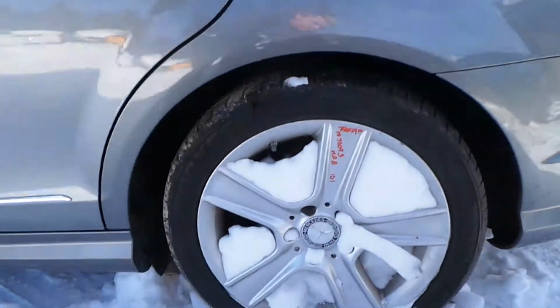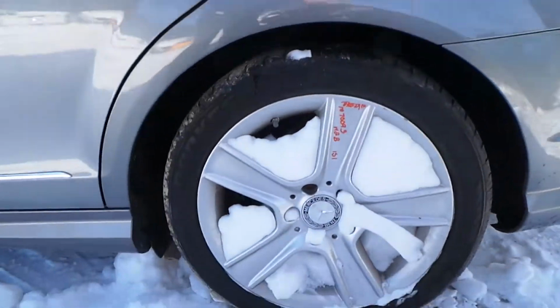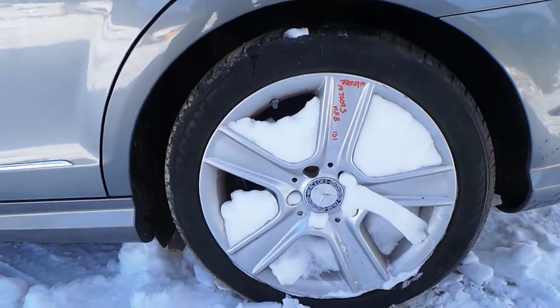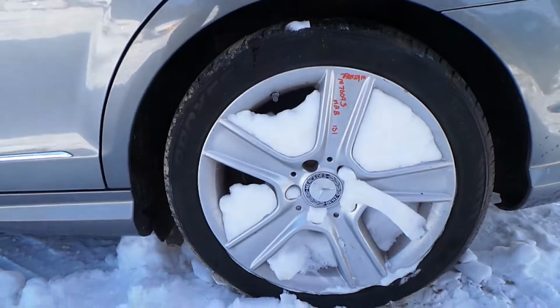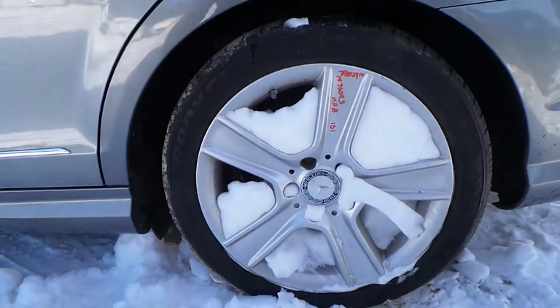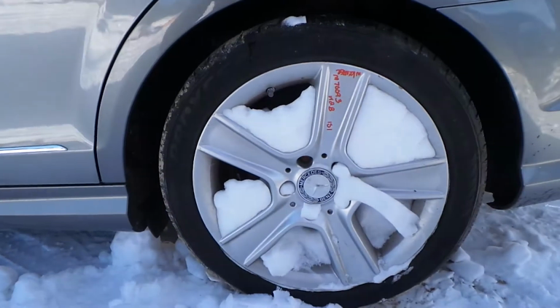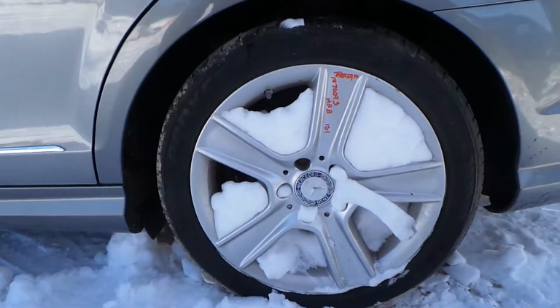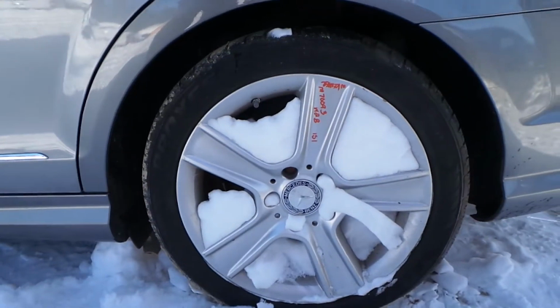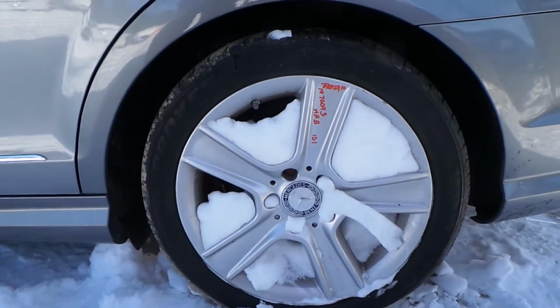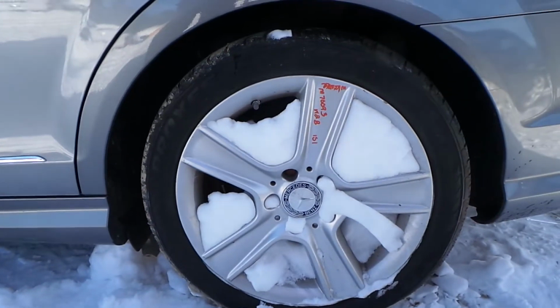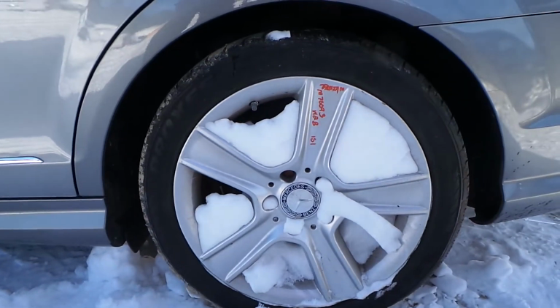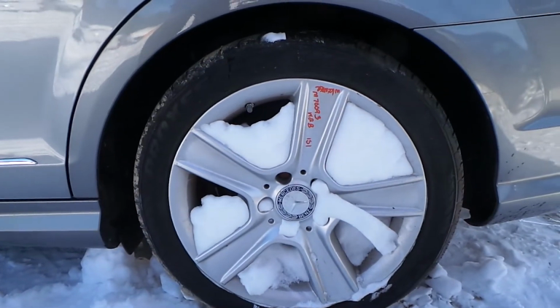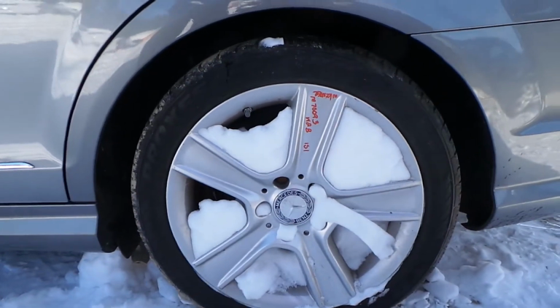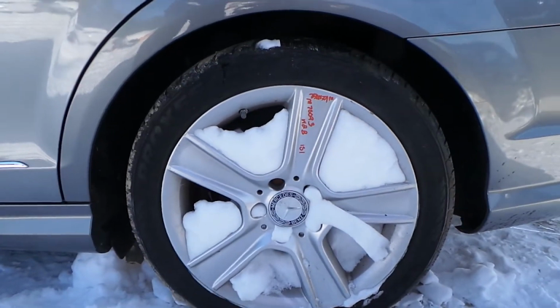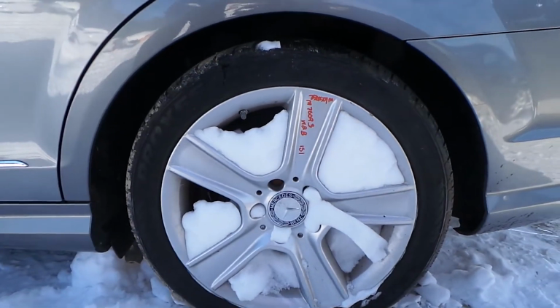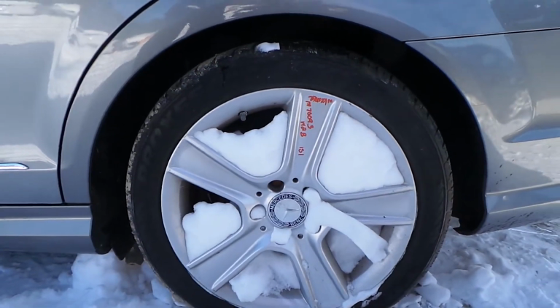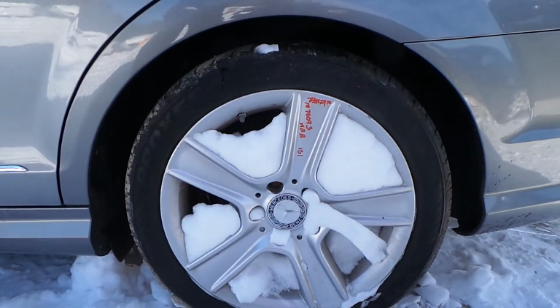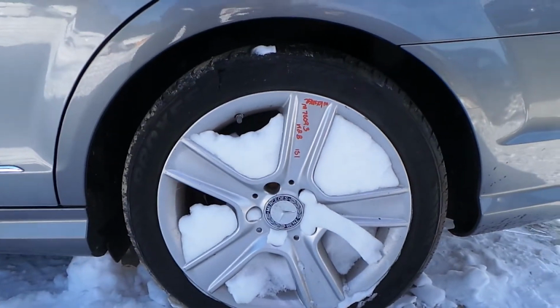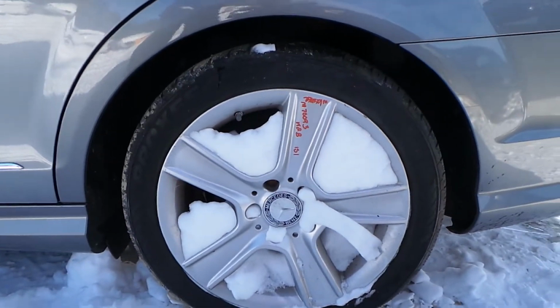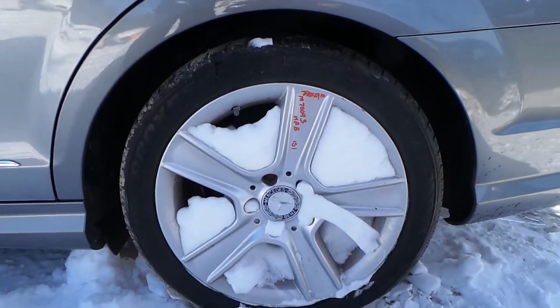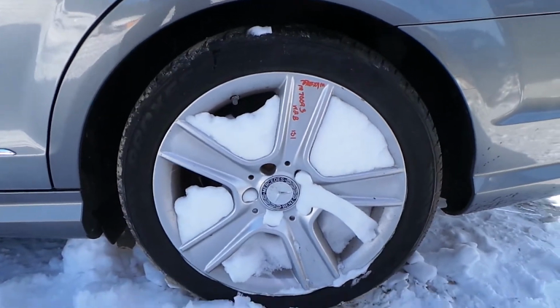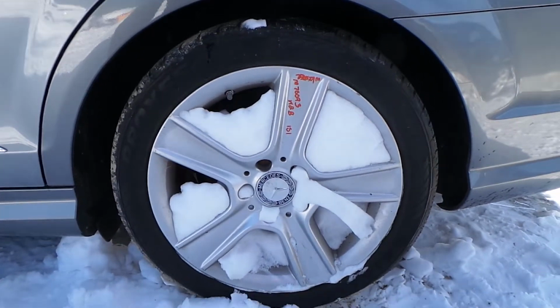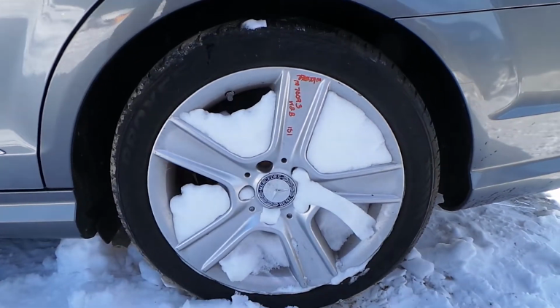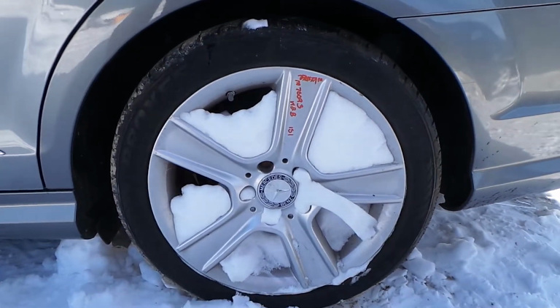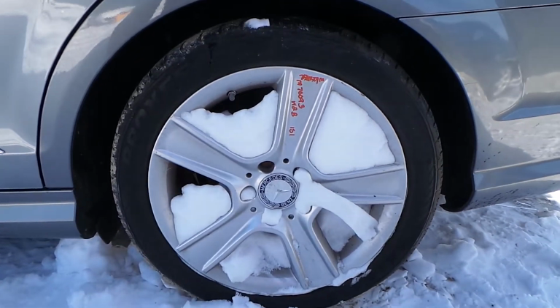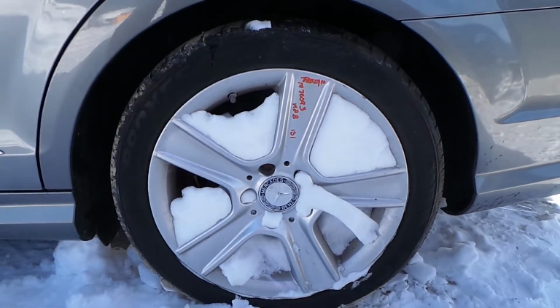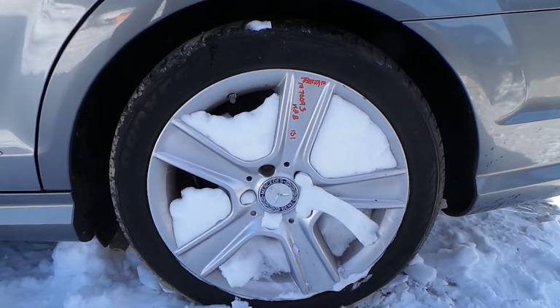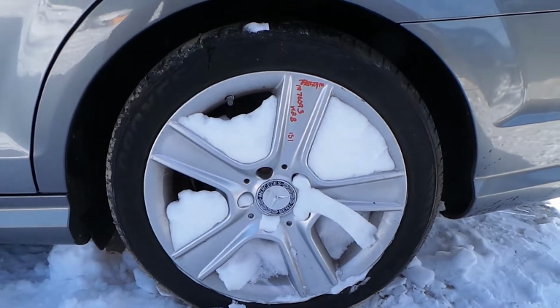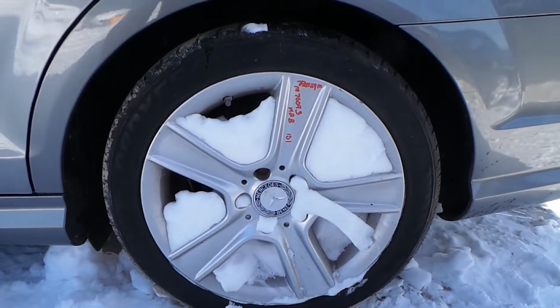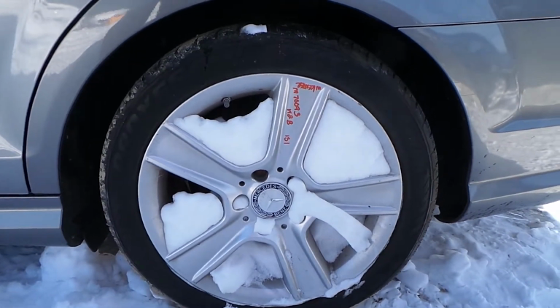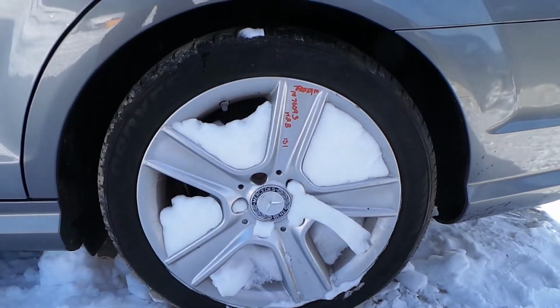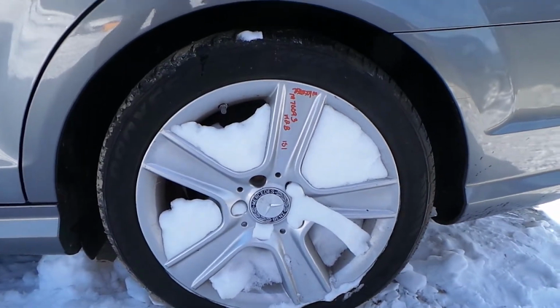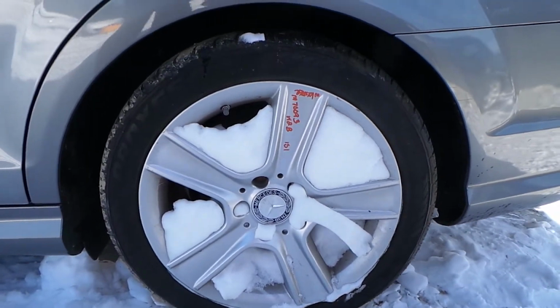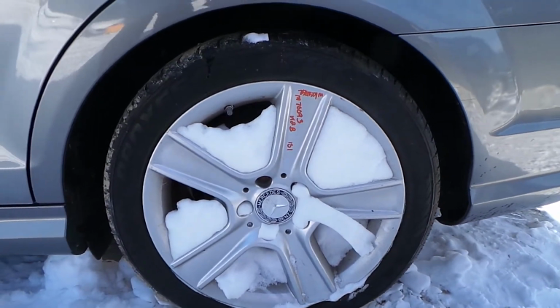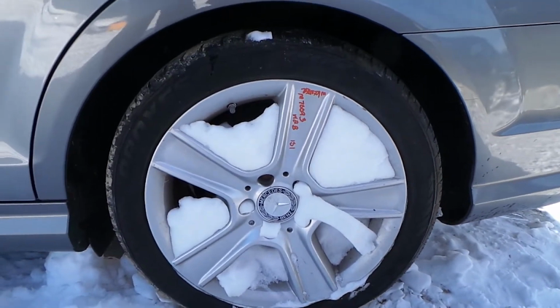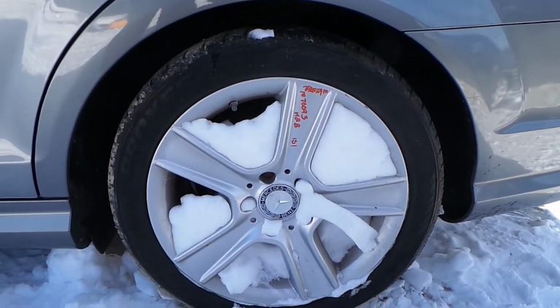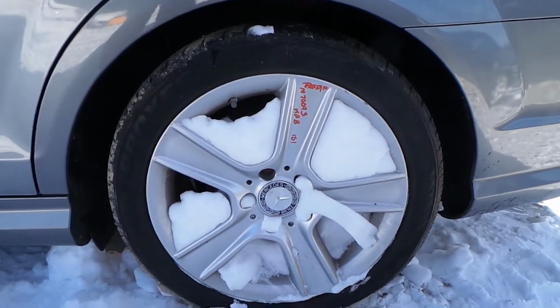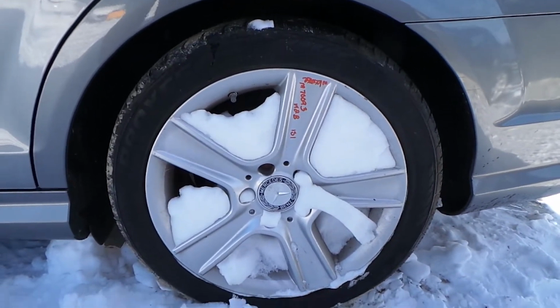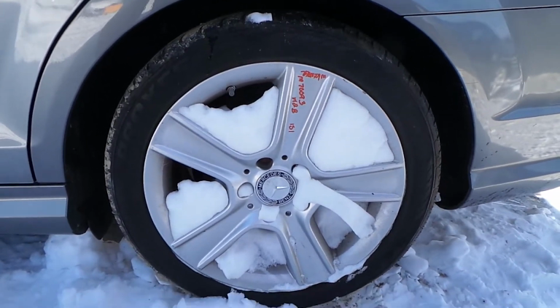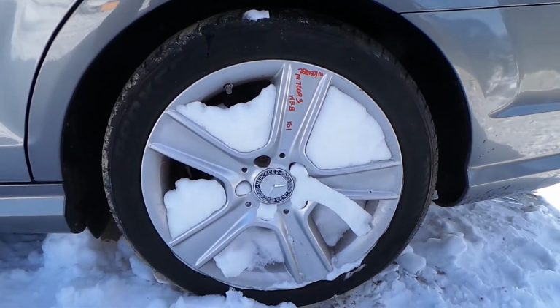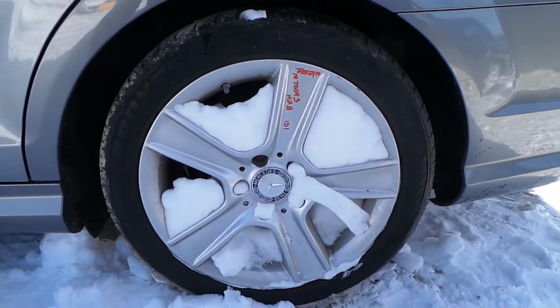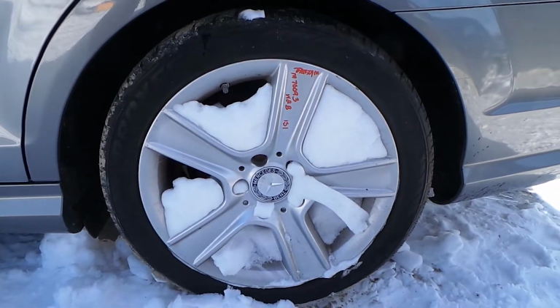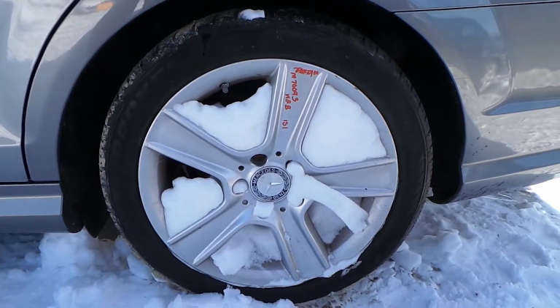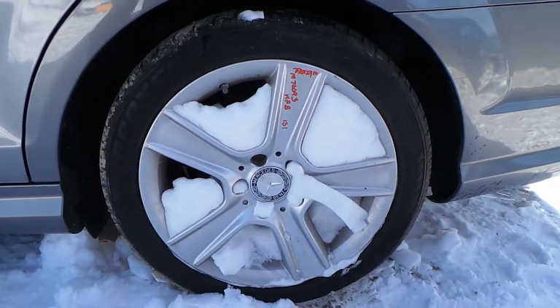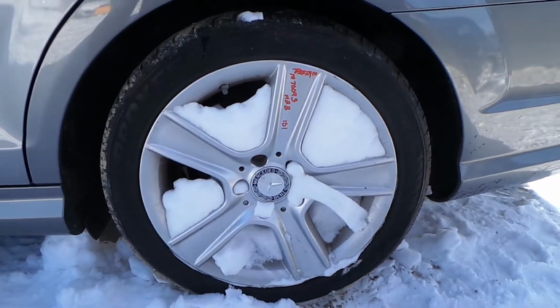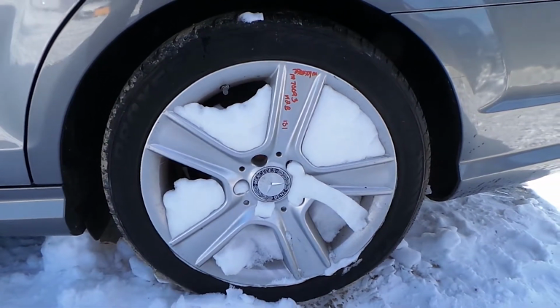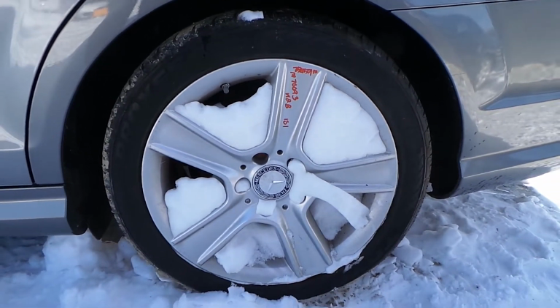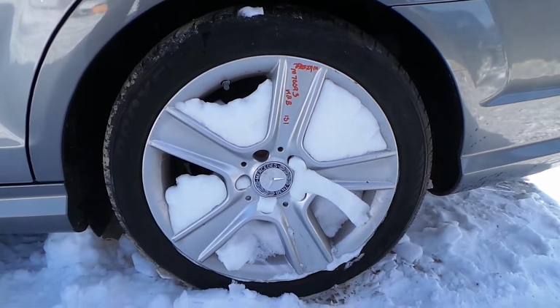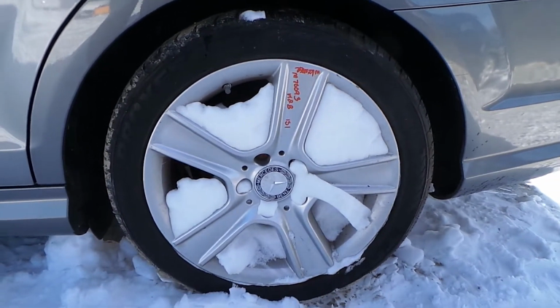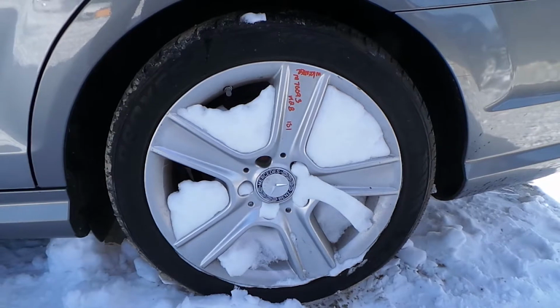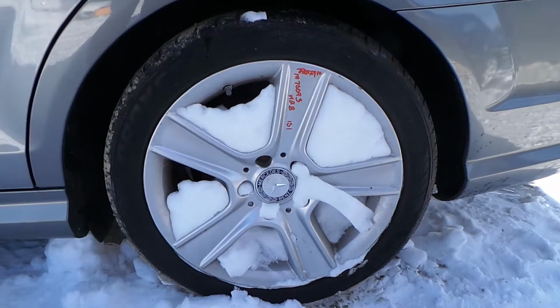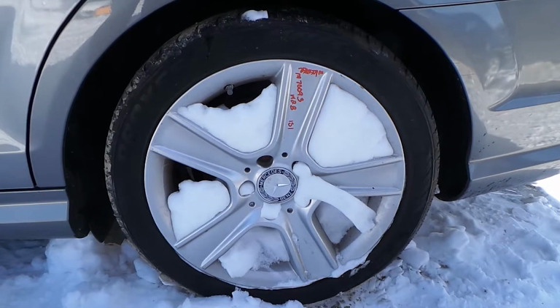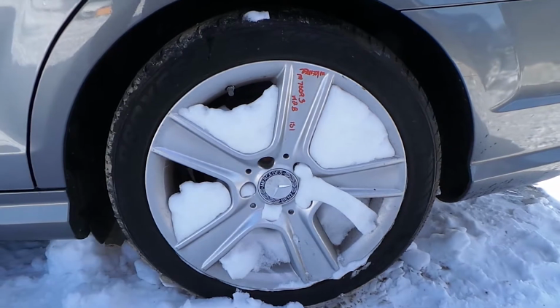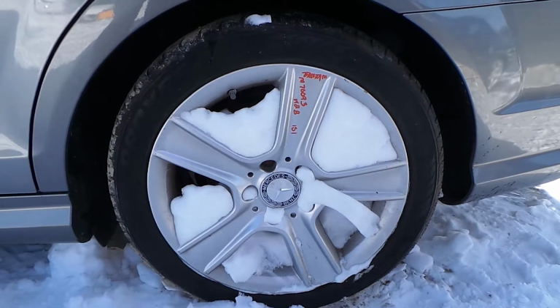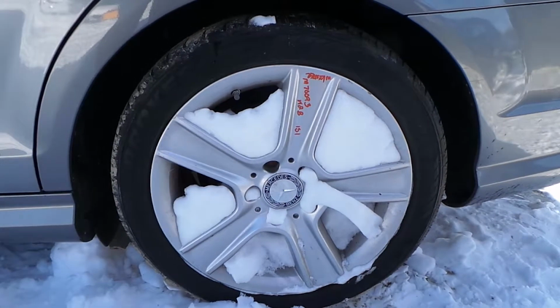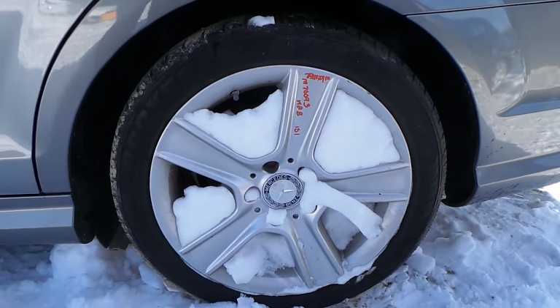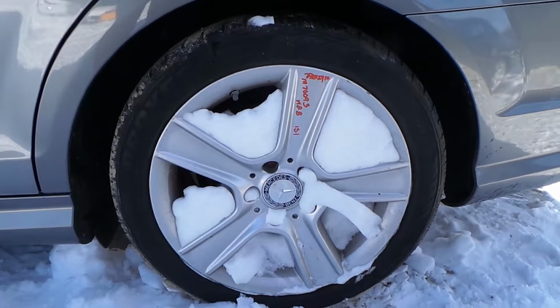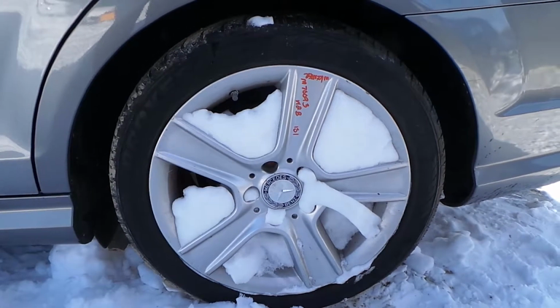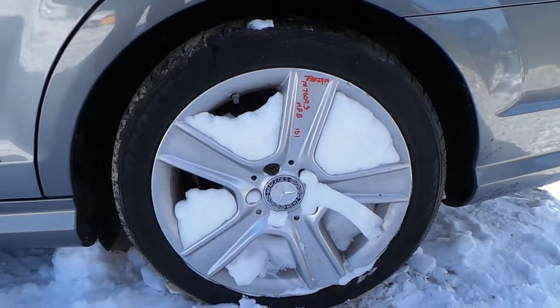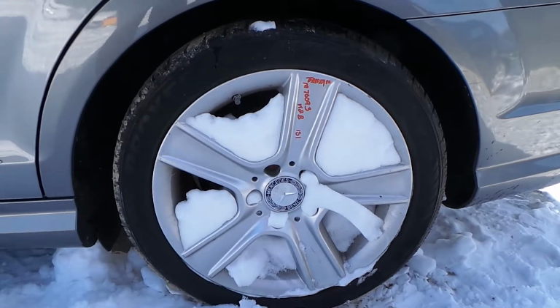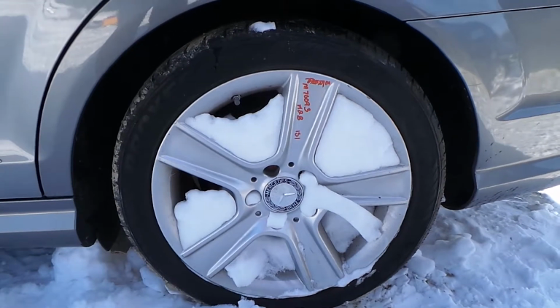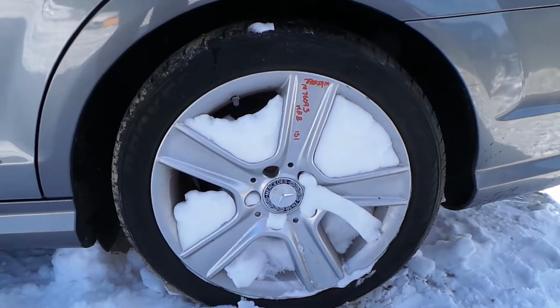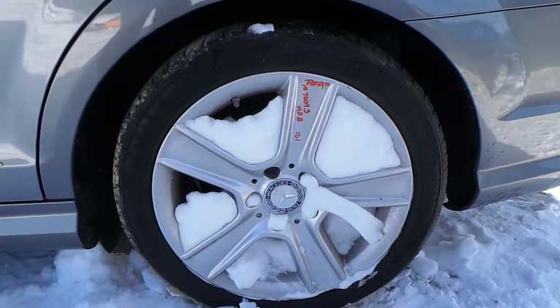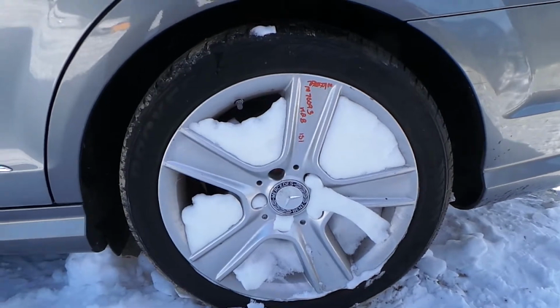We have another B-grade aluminum wheel. It's in excellent condition for the year — there's just a couple of small scratches. This also comes with the center cap.